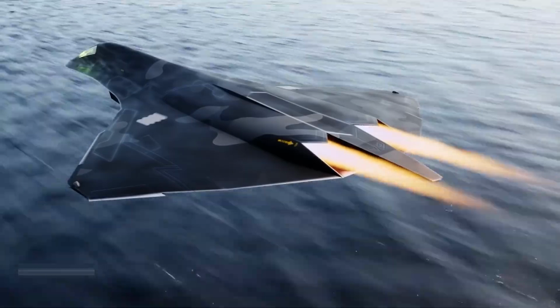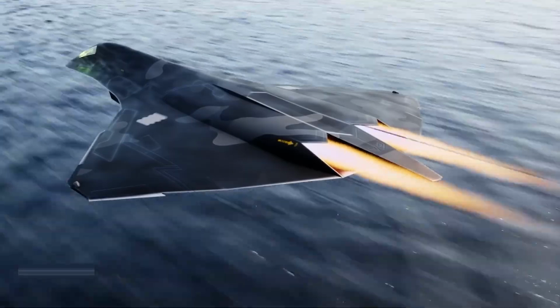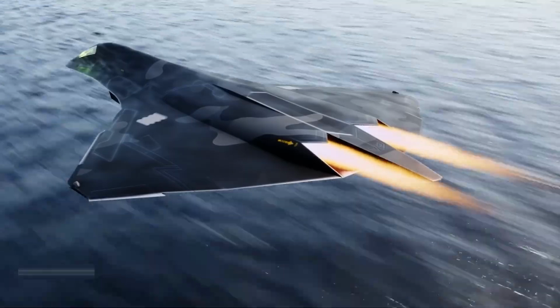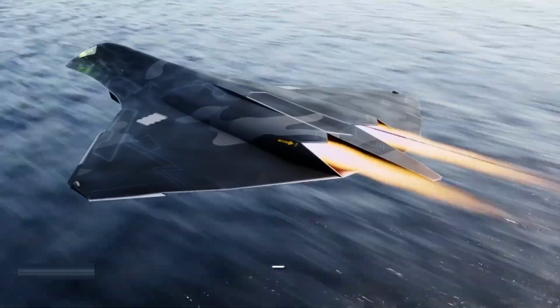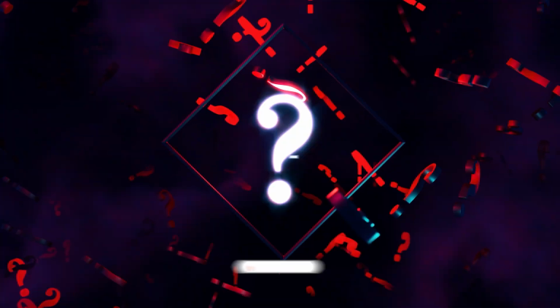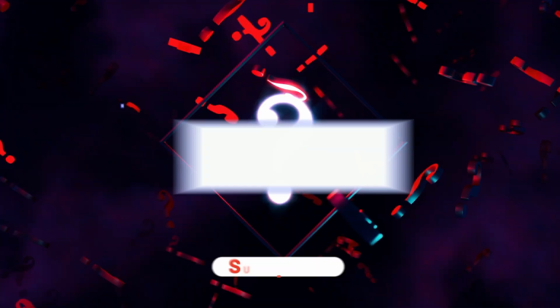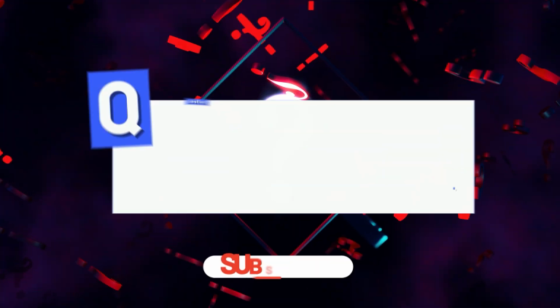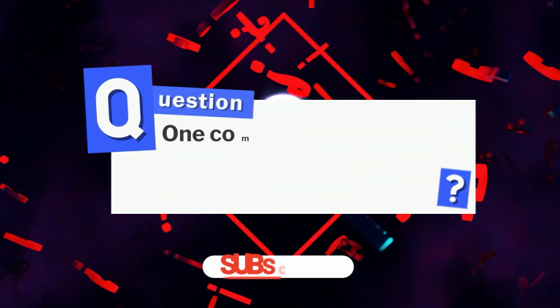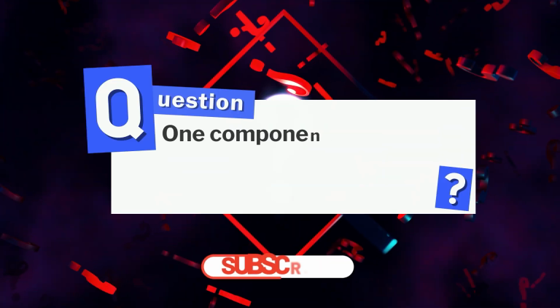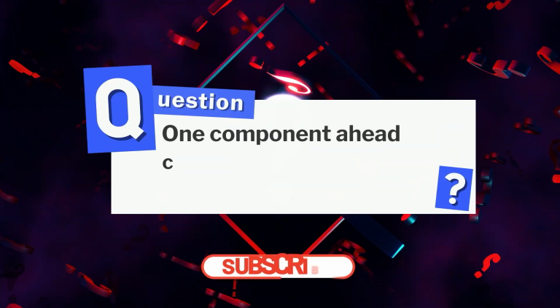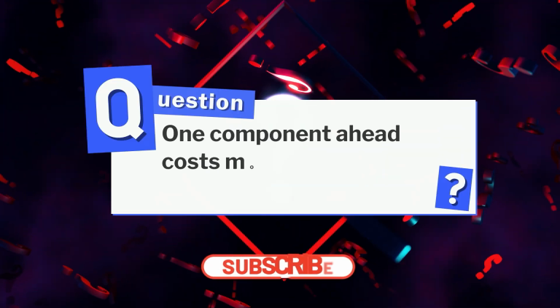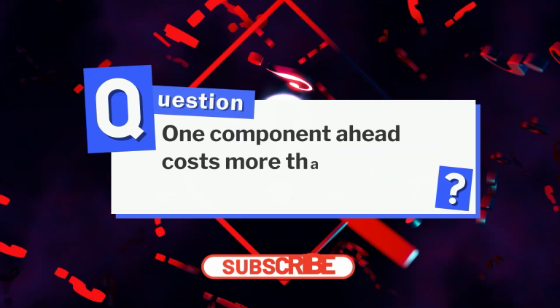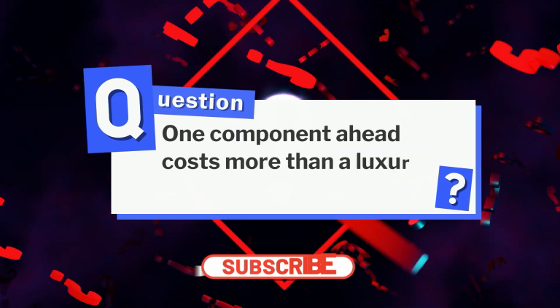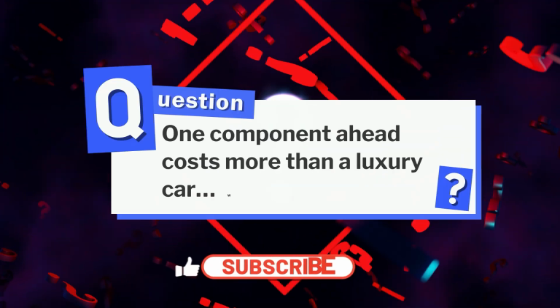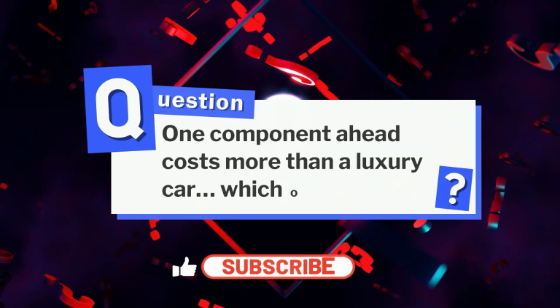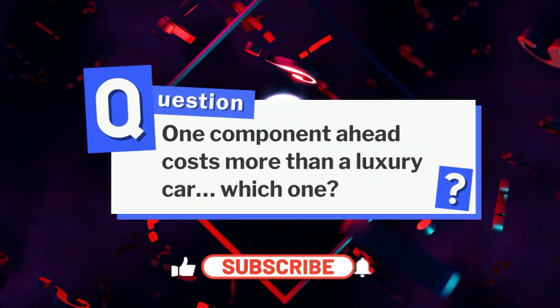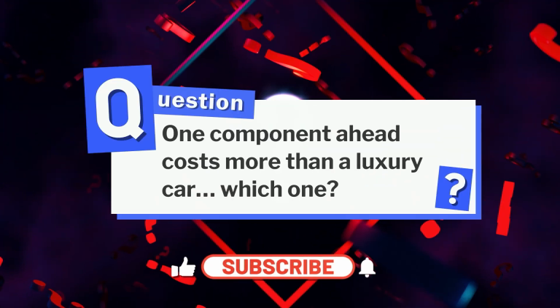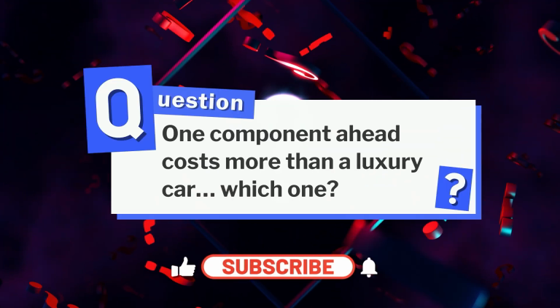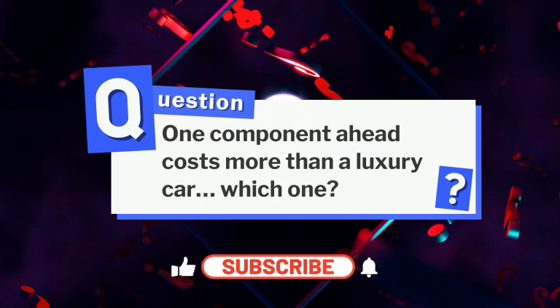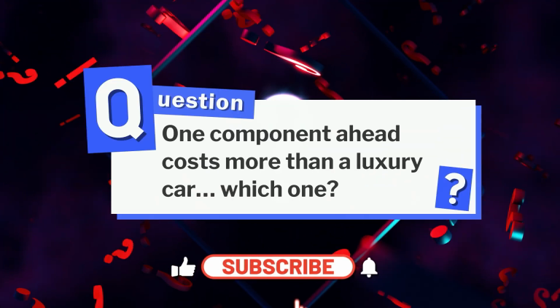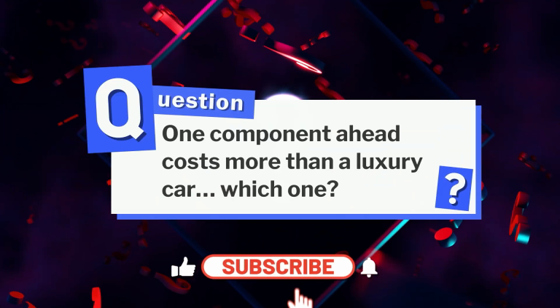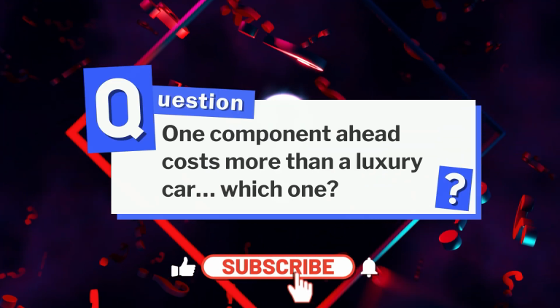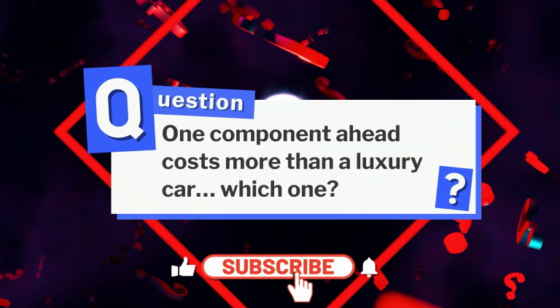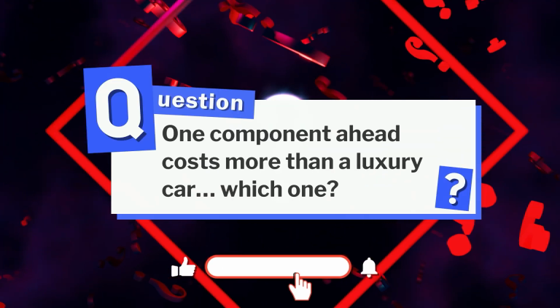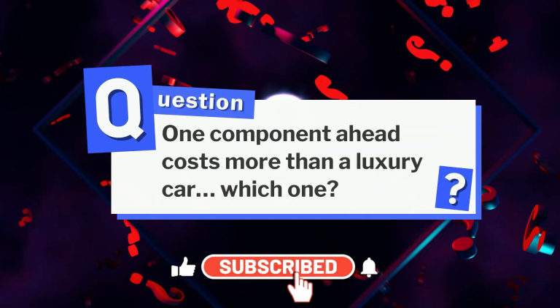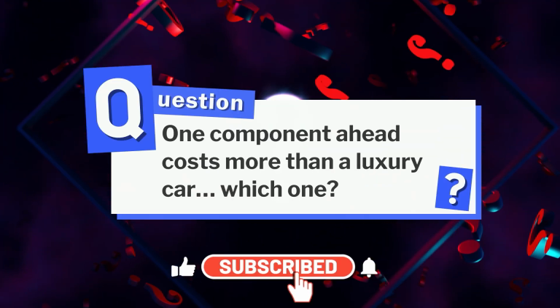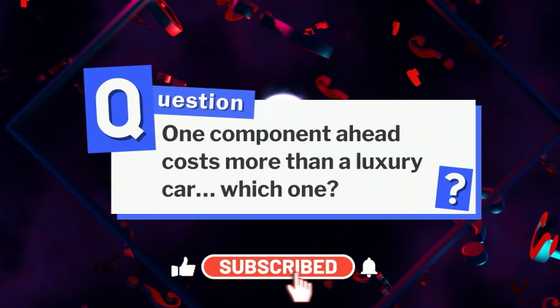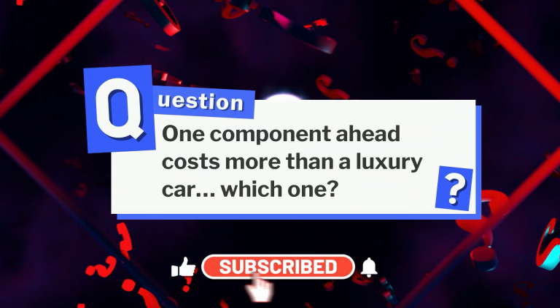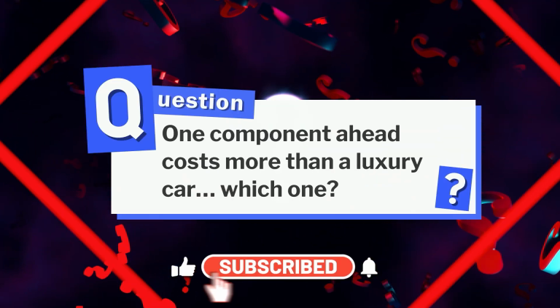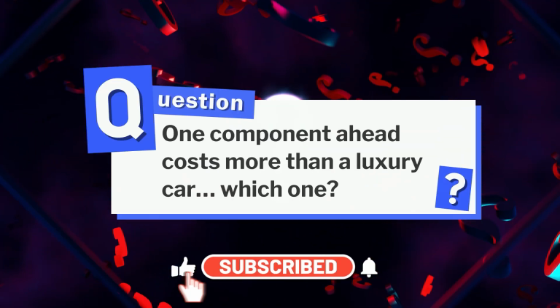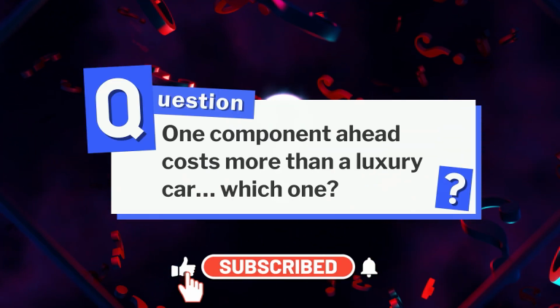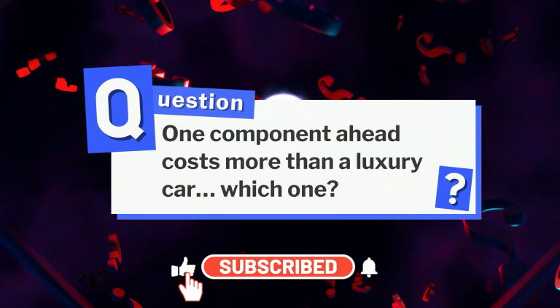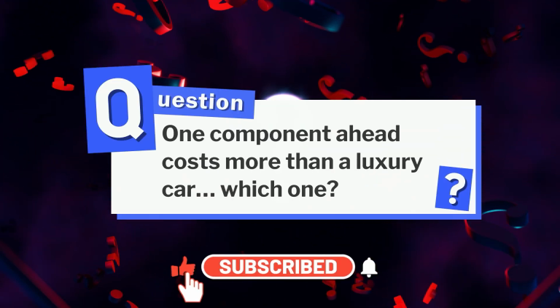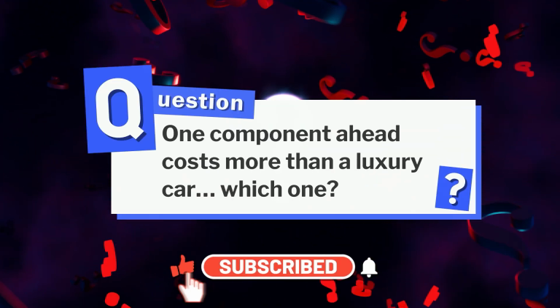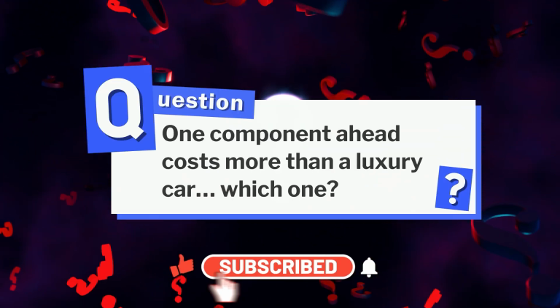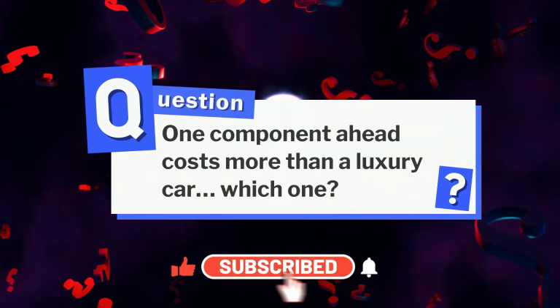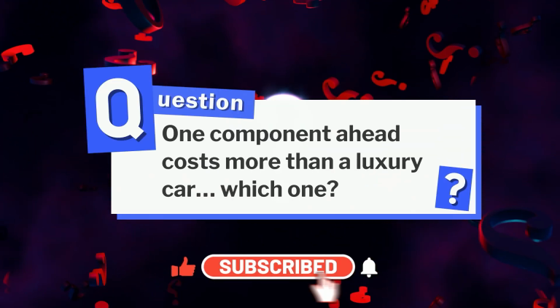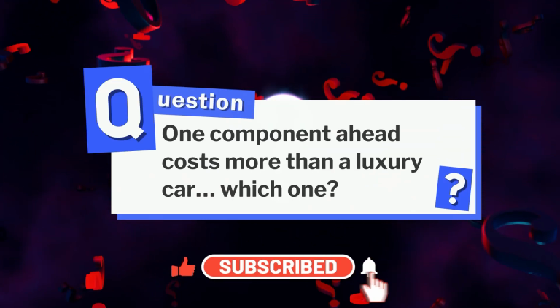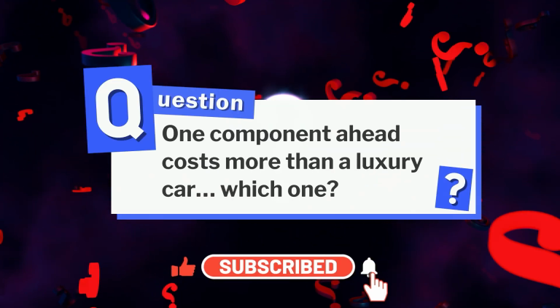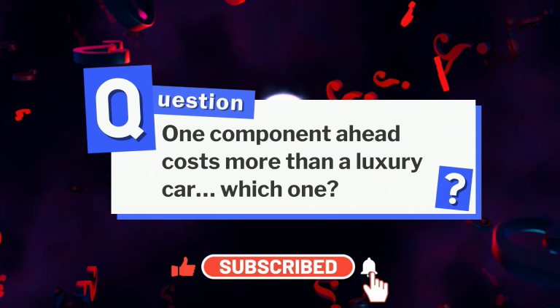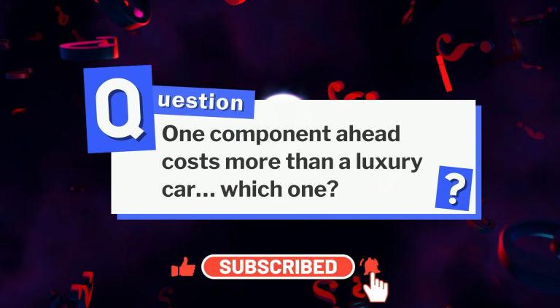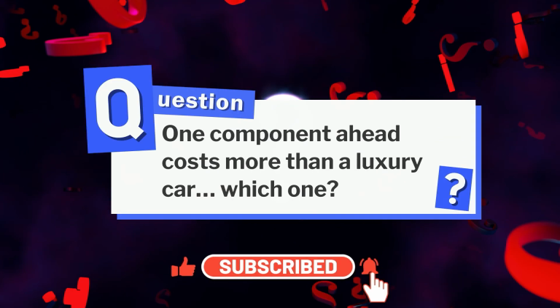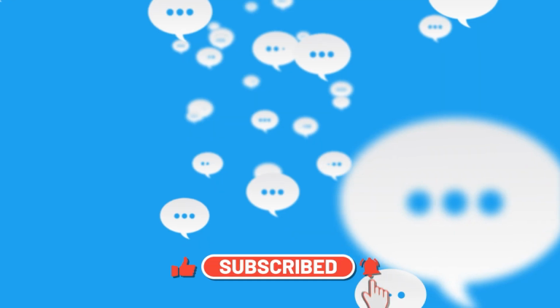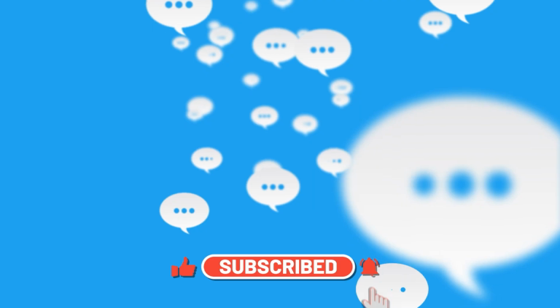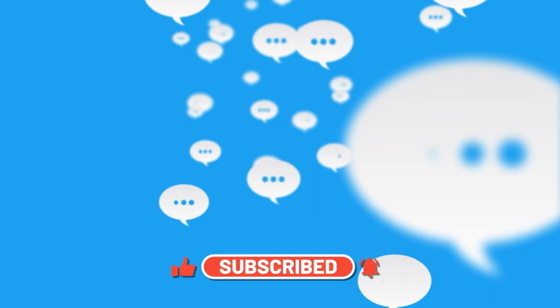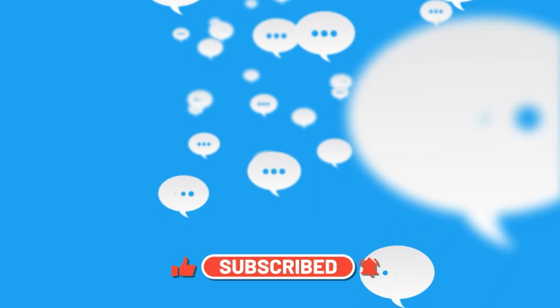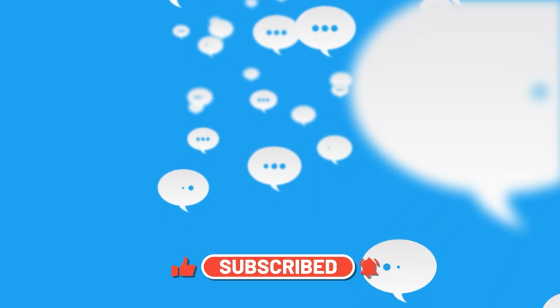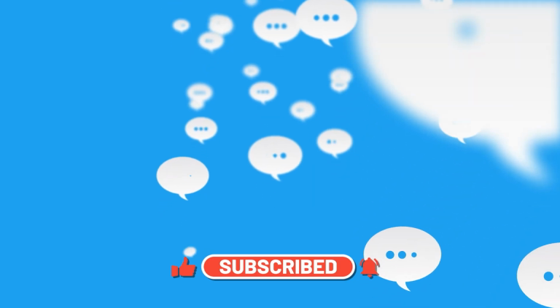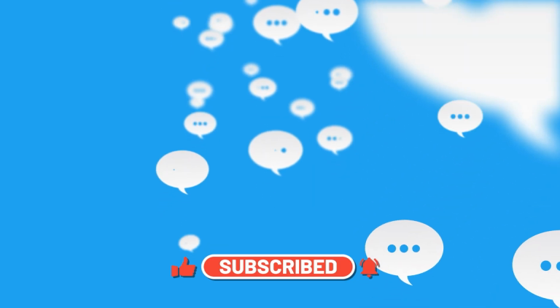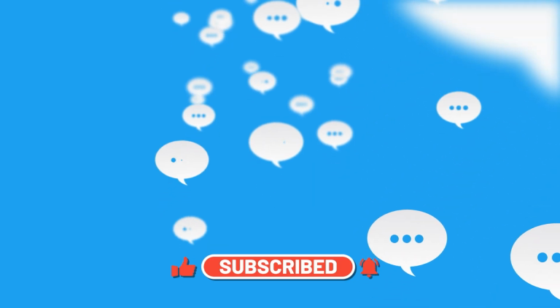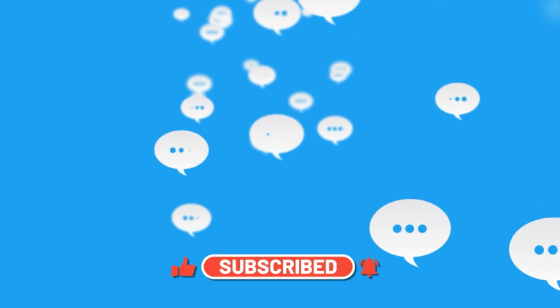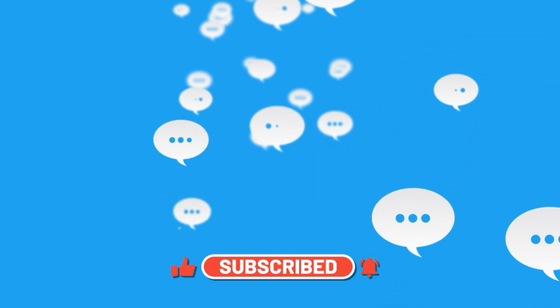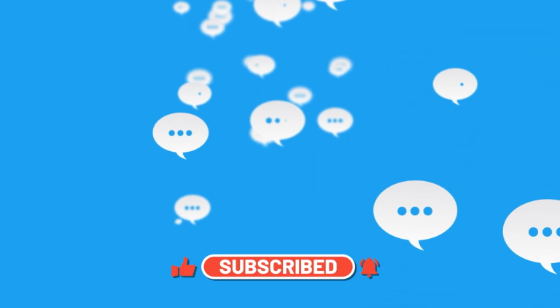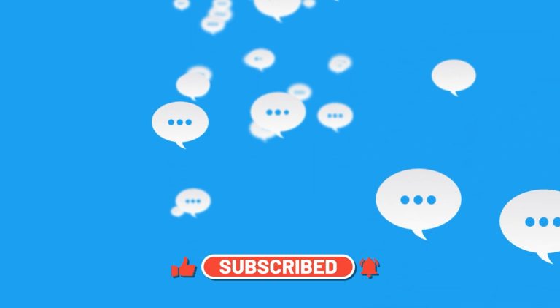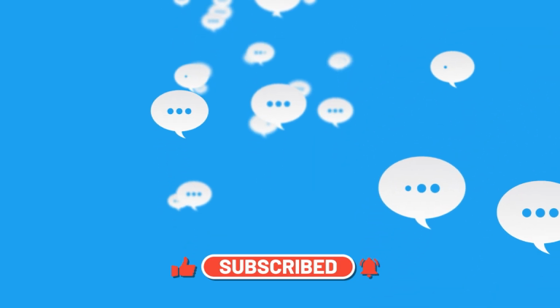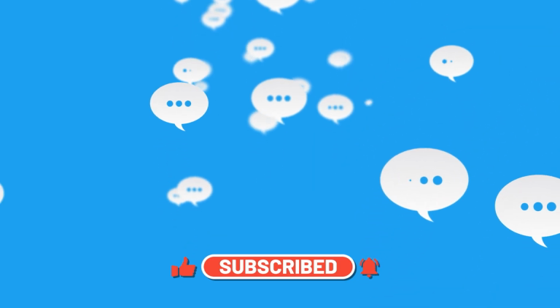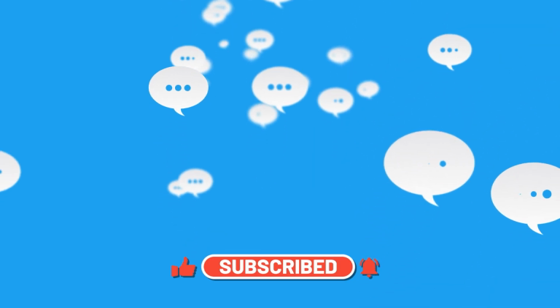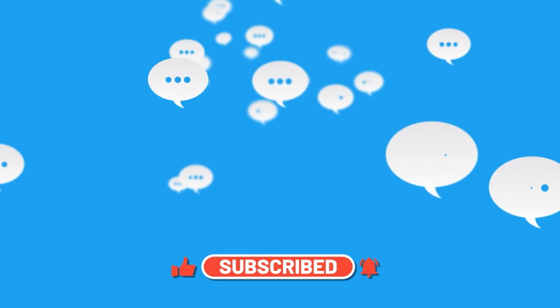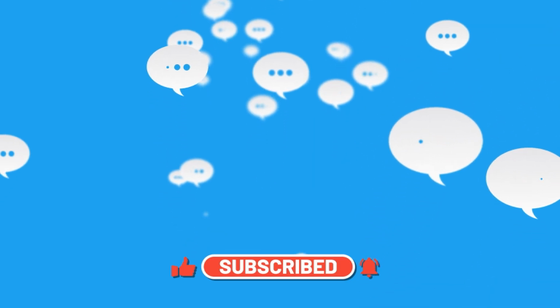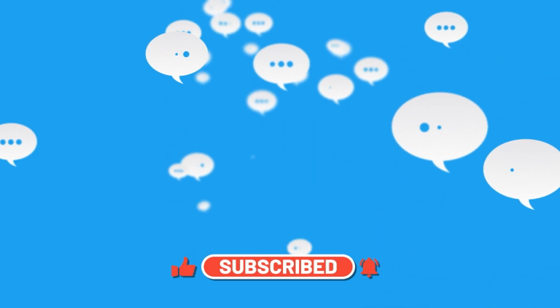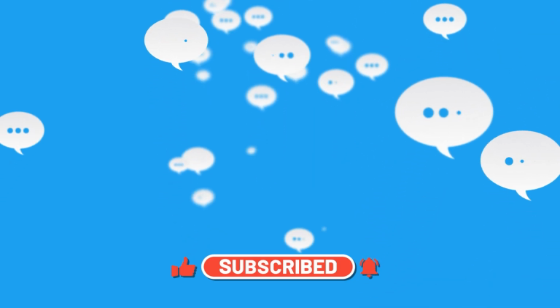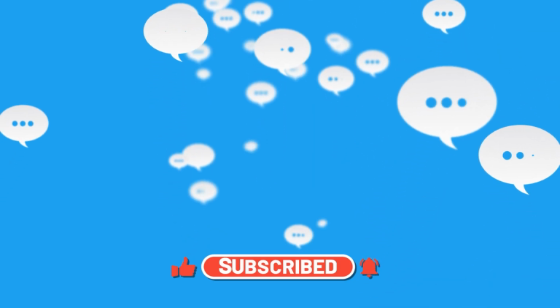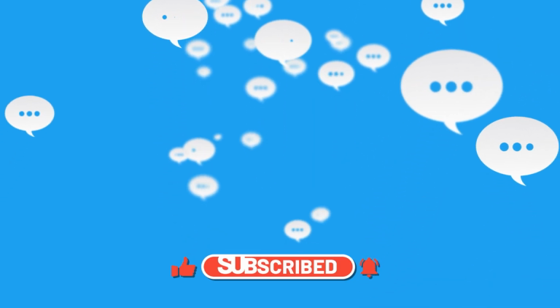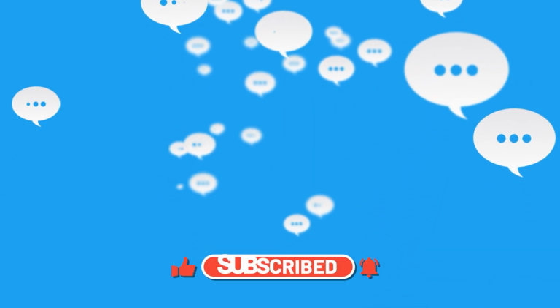But one component costs more than a luxury car. Which one? Drop your guesses in the comments and we'll come back to it.